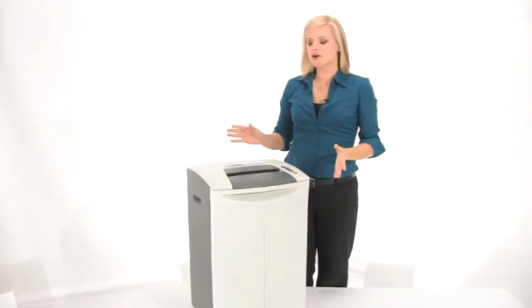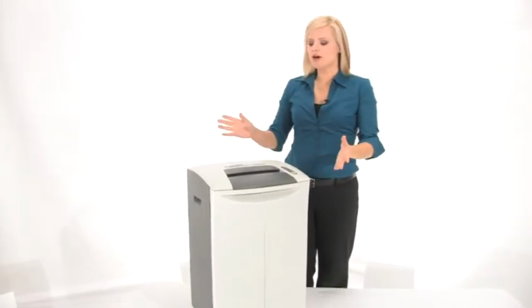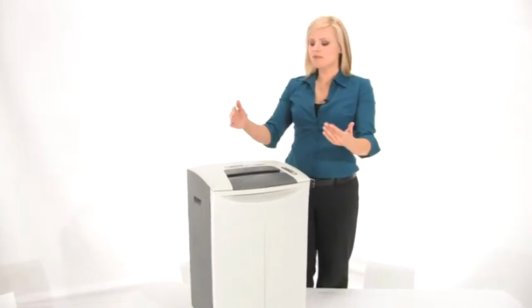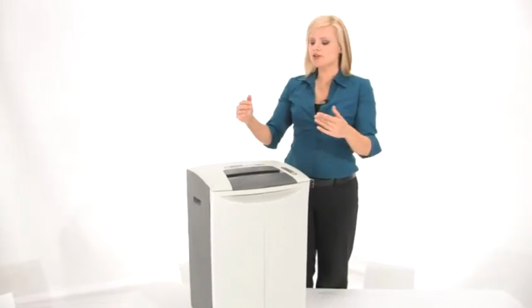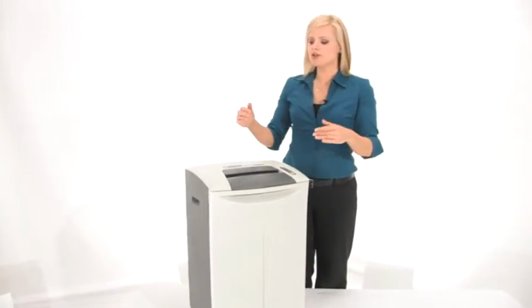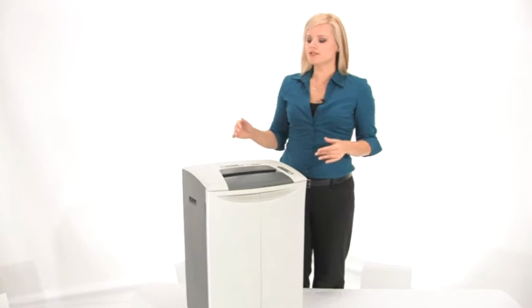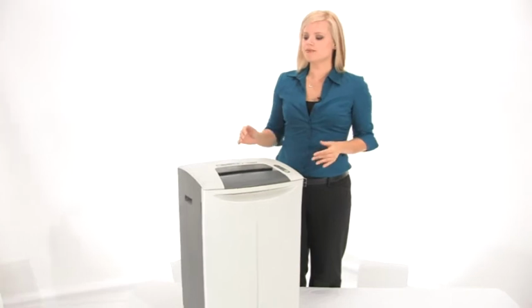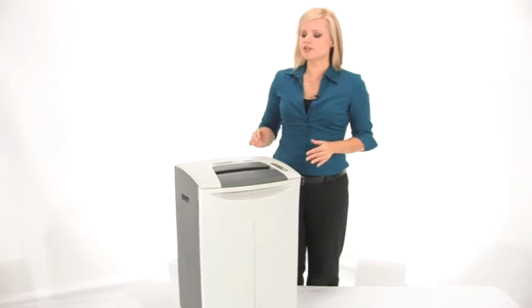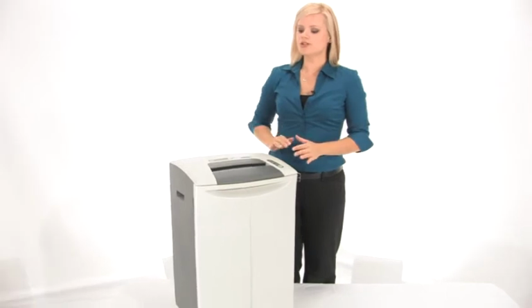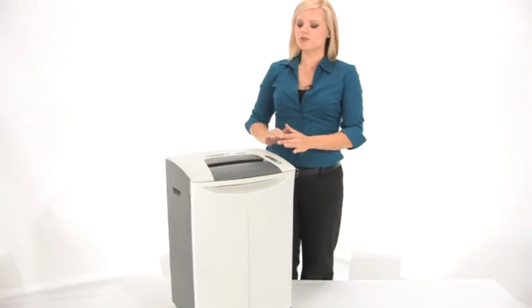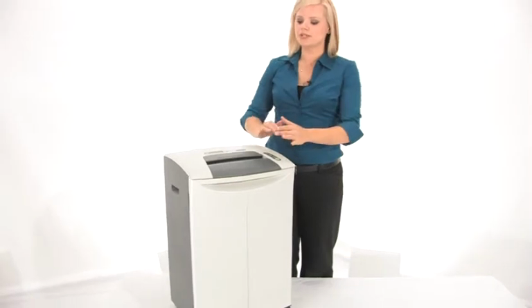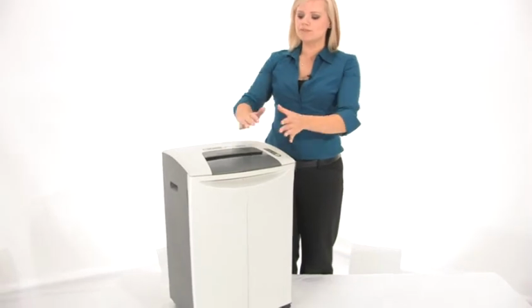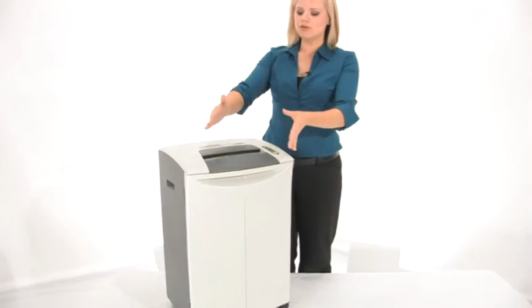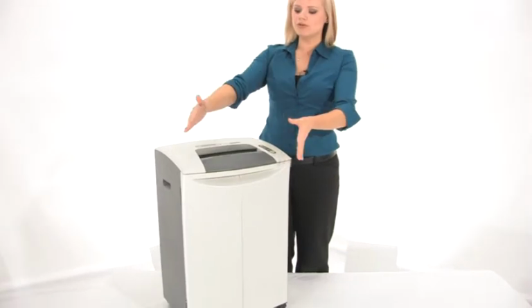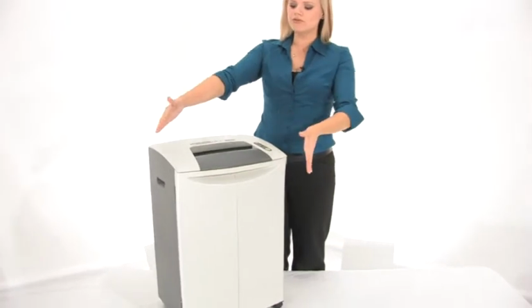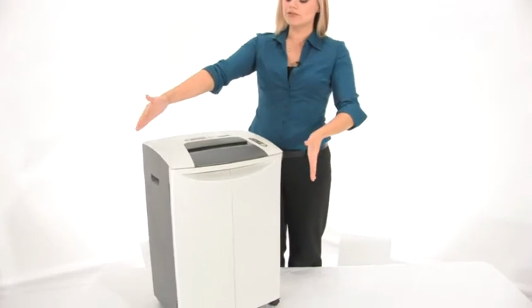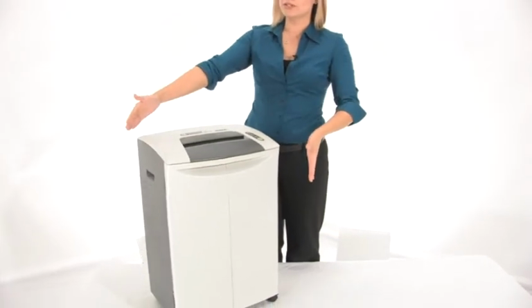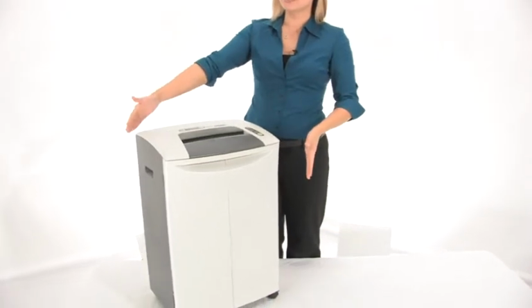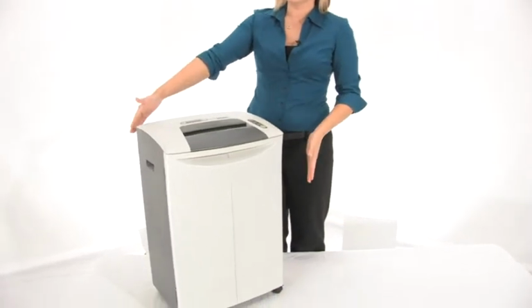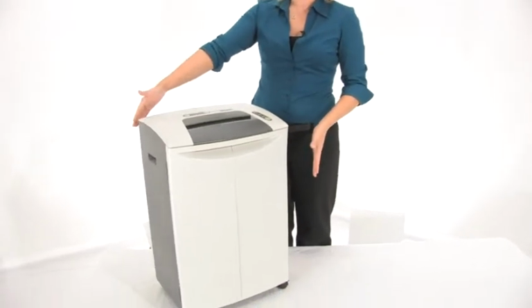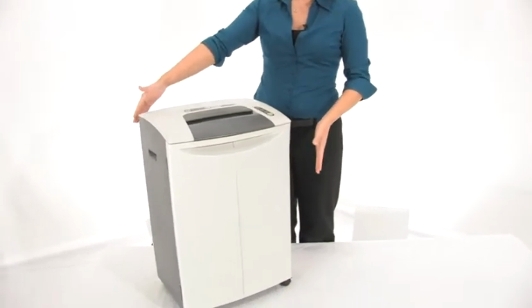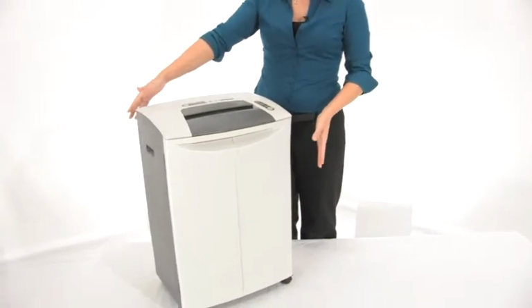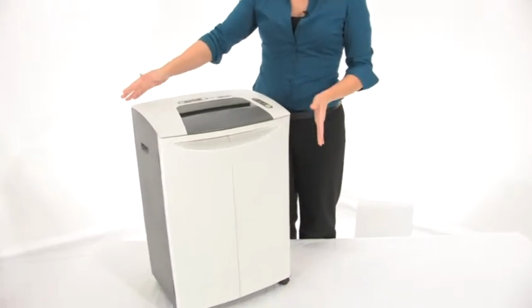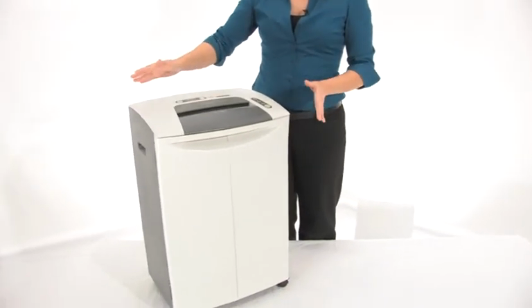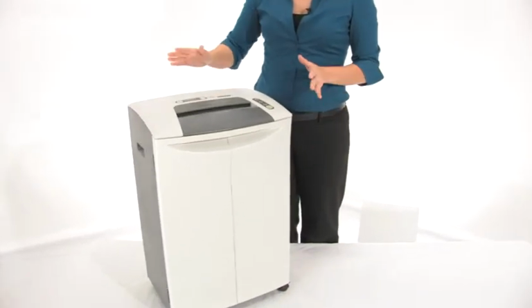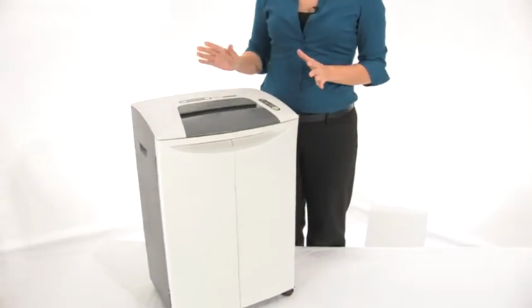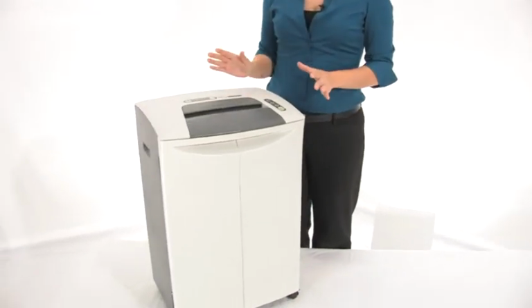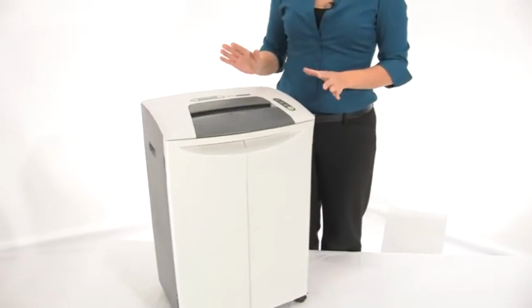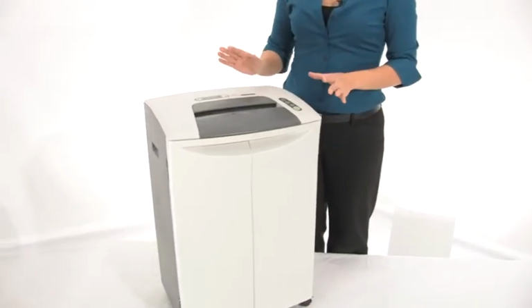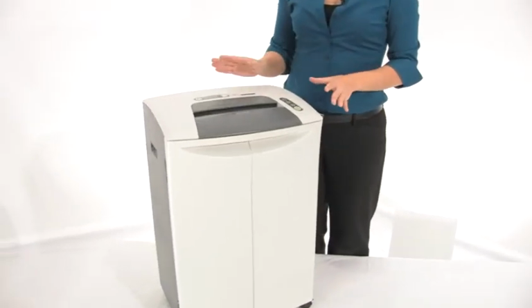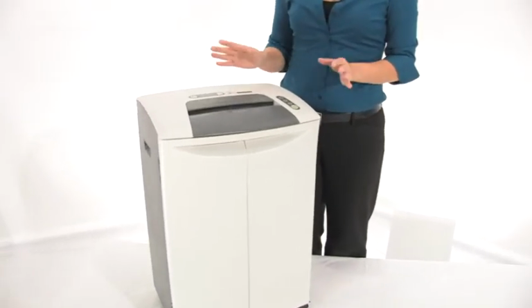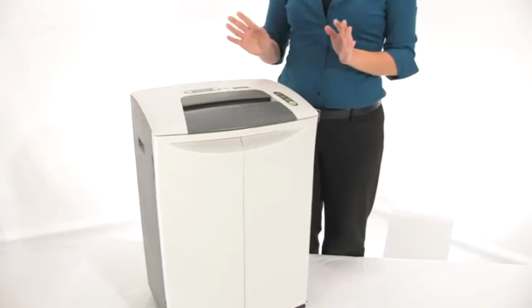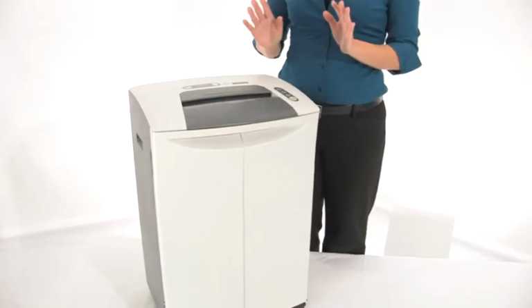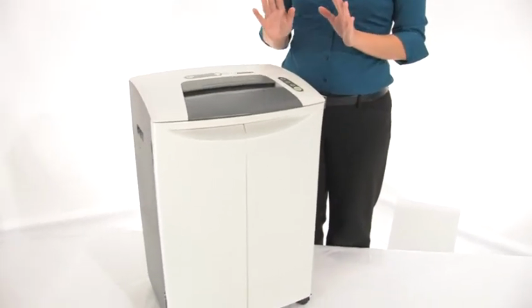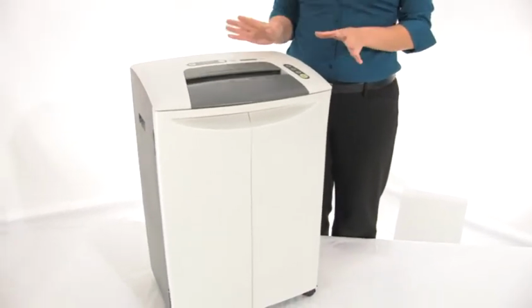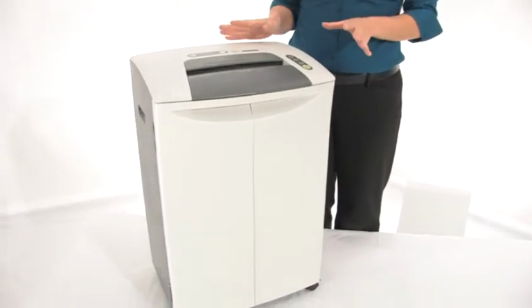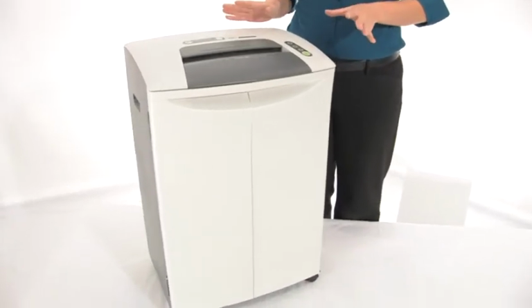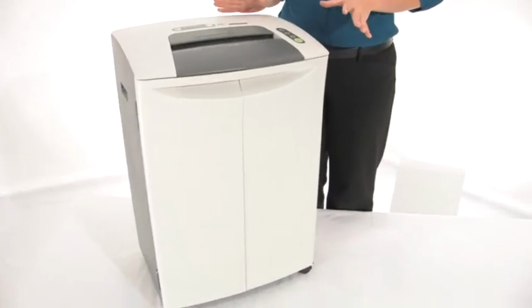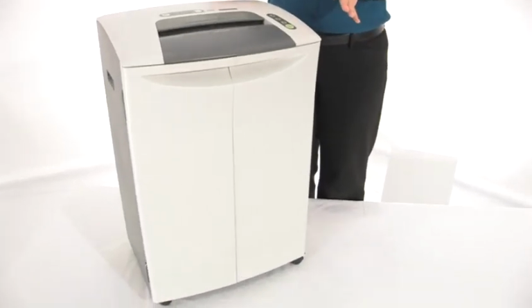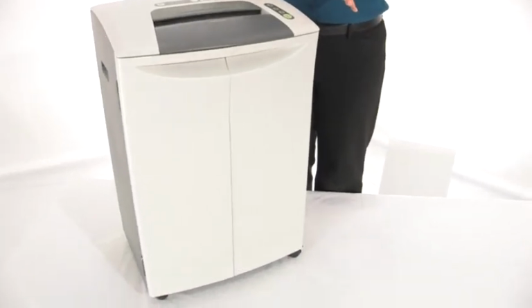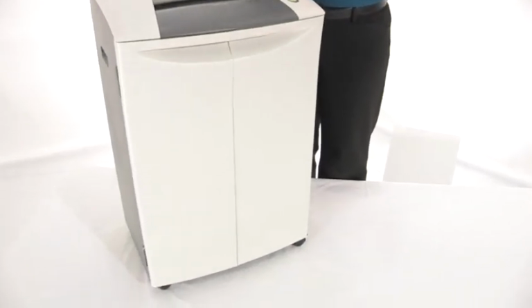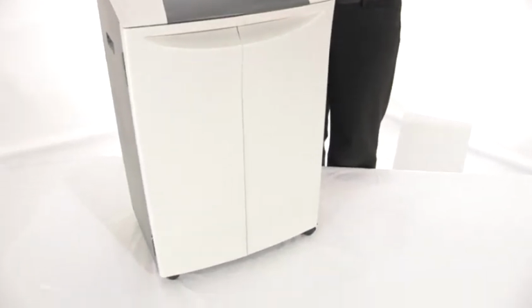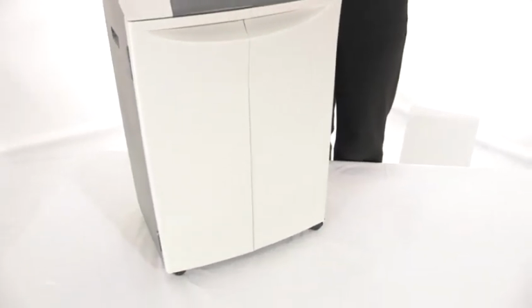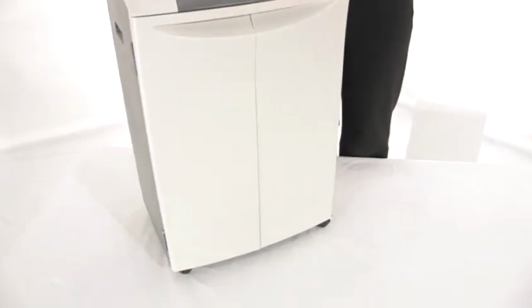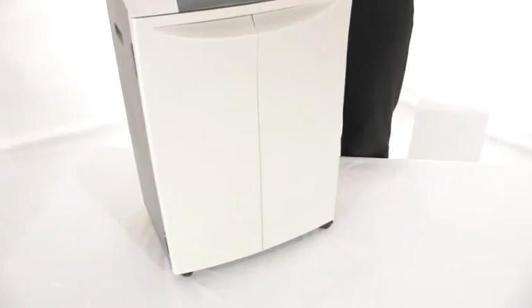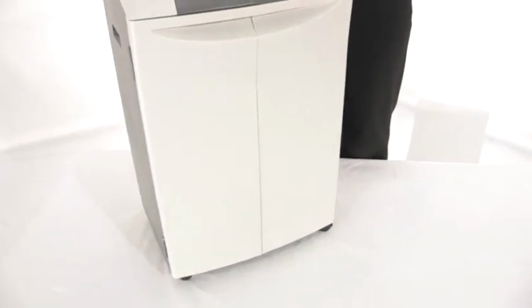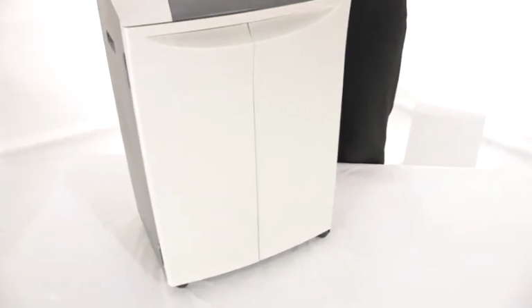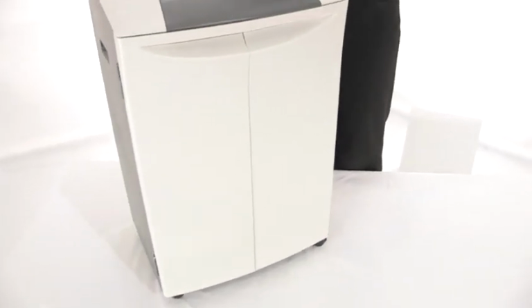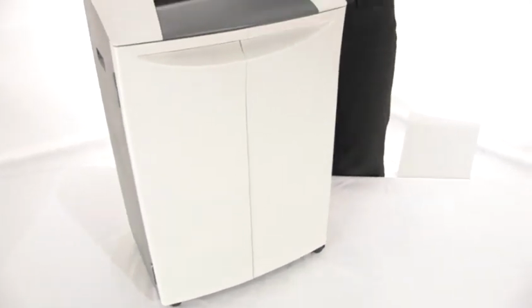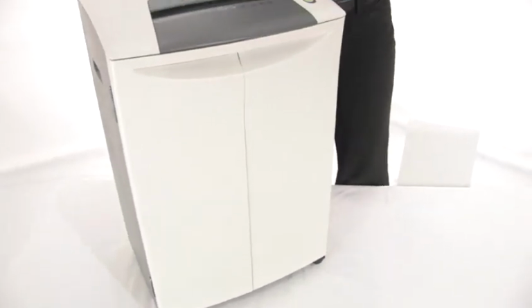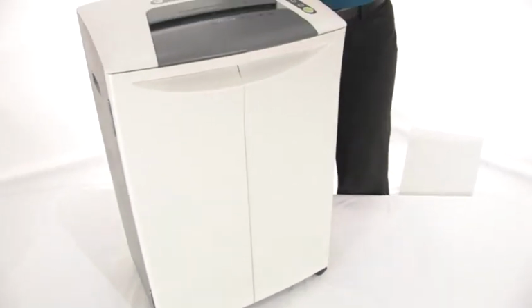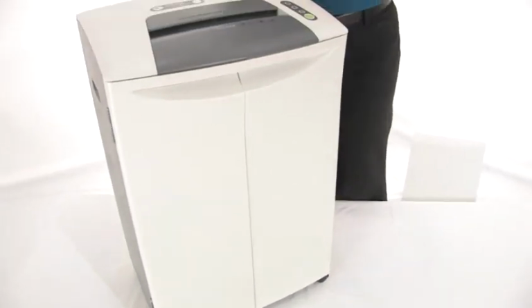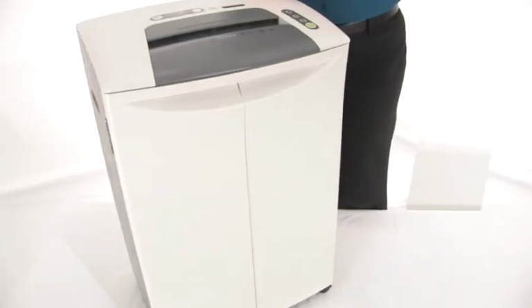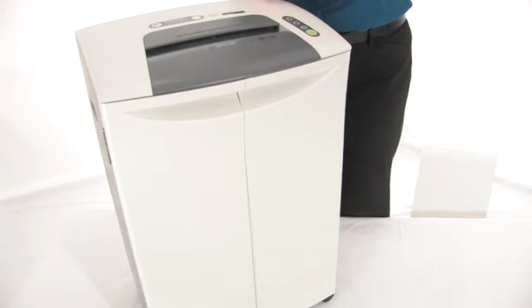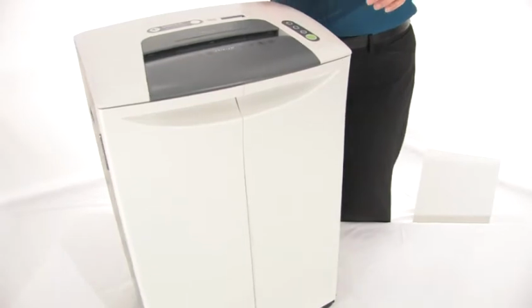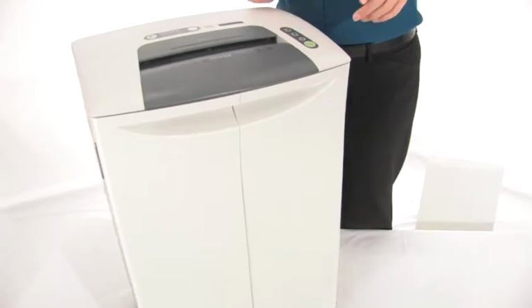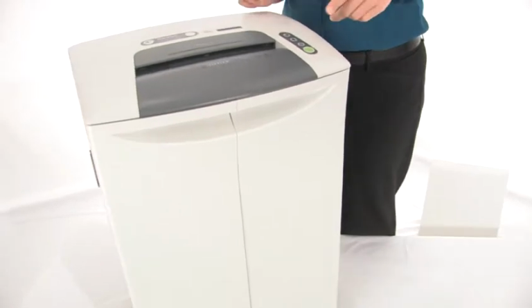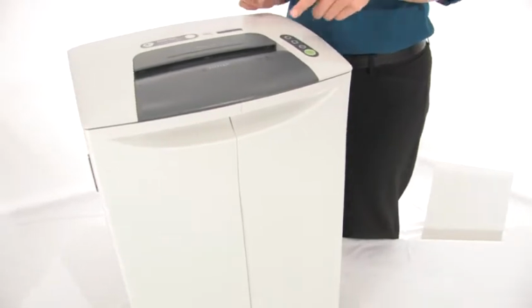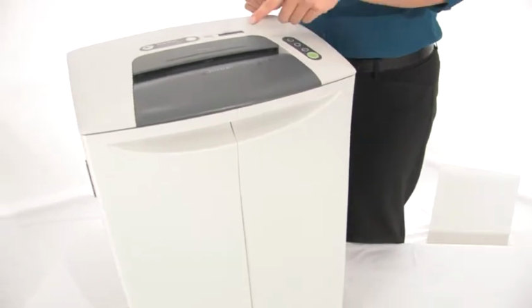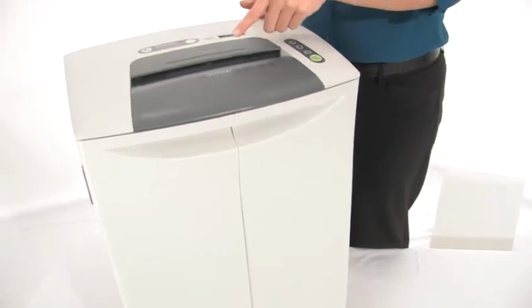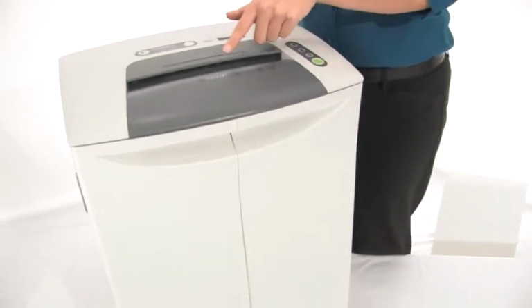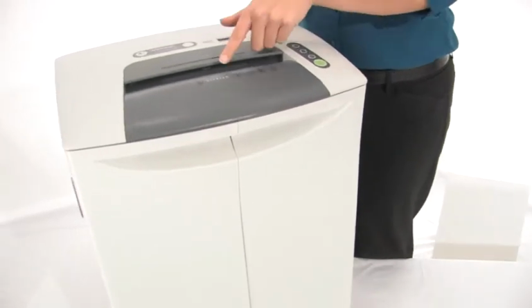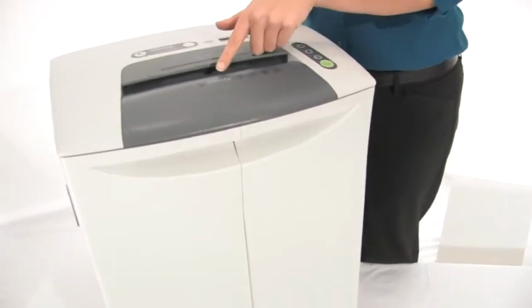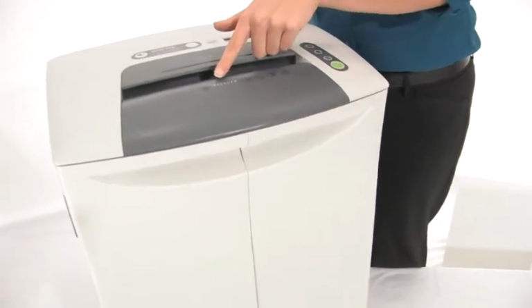Come in close — I'm going to show you its beautiful design. It's going to look great in any office and it does have zero-jam technology.